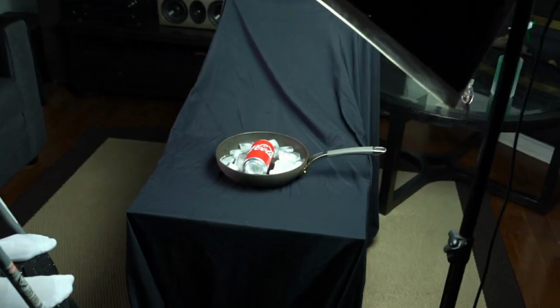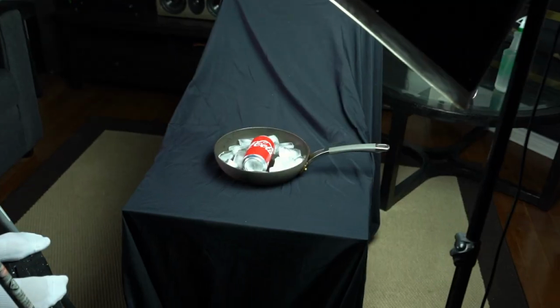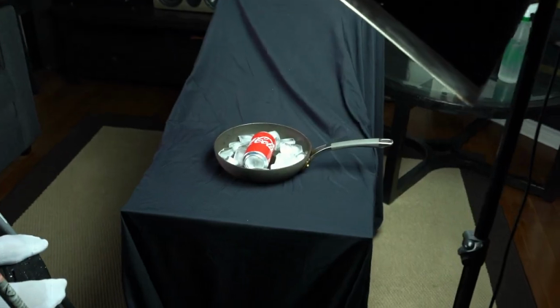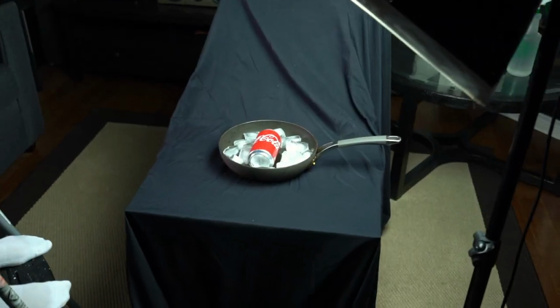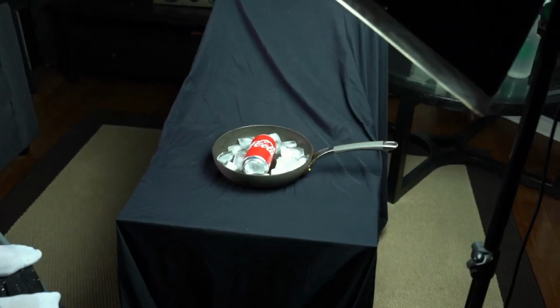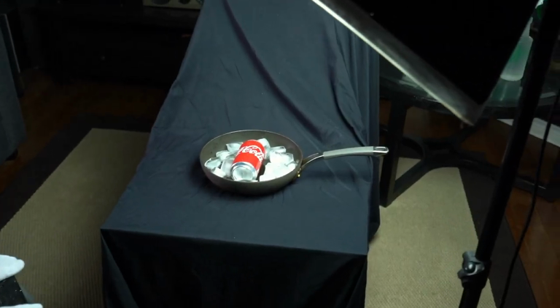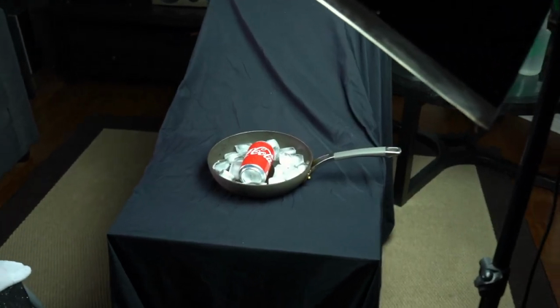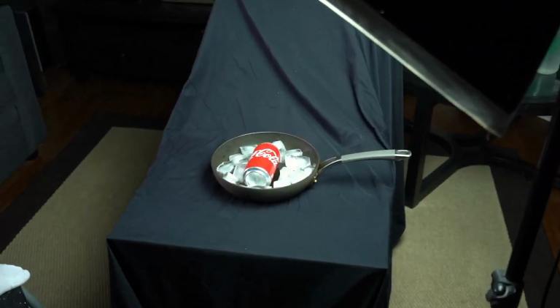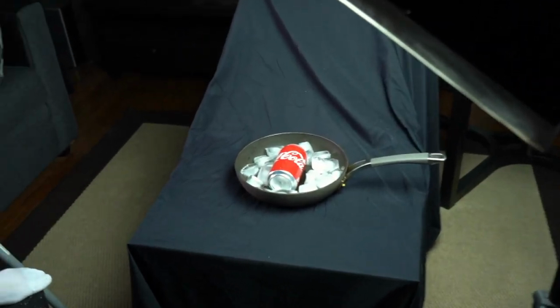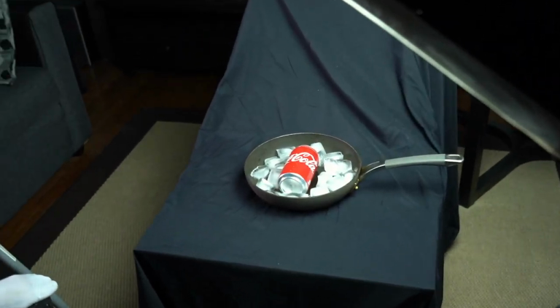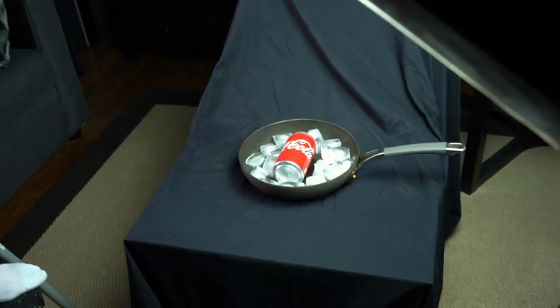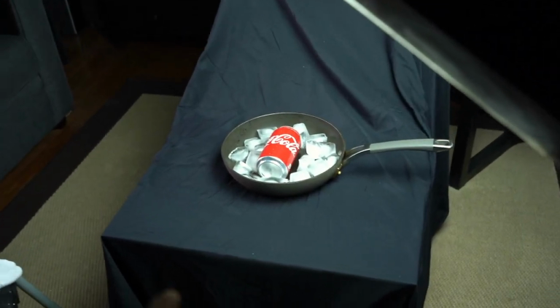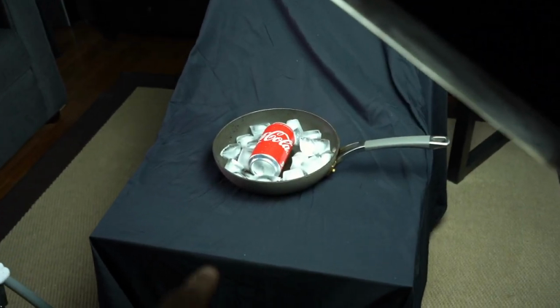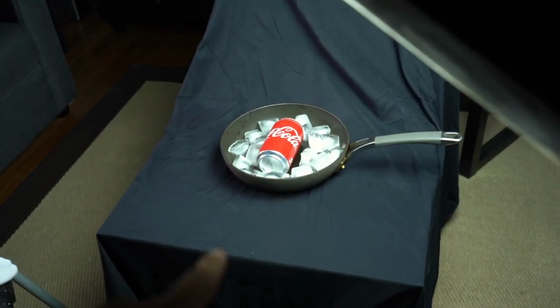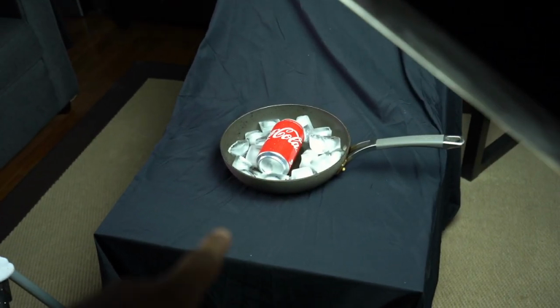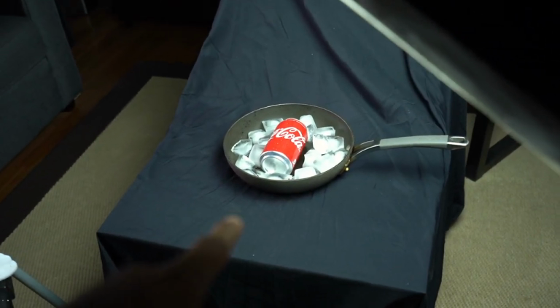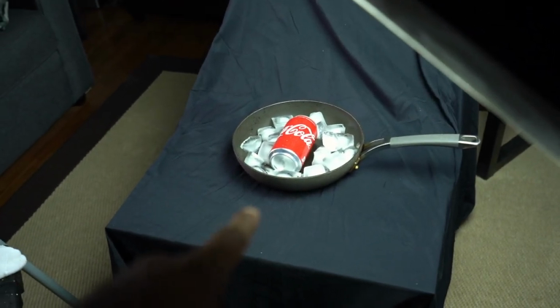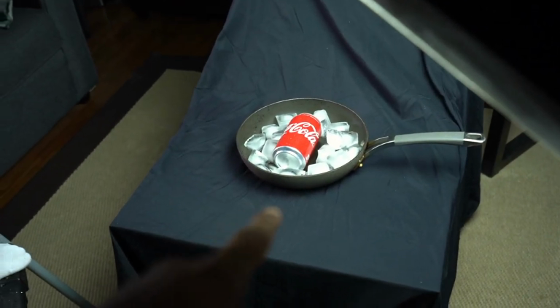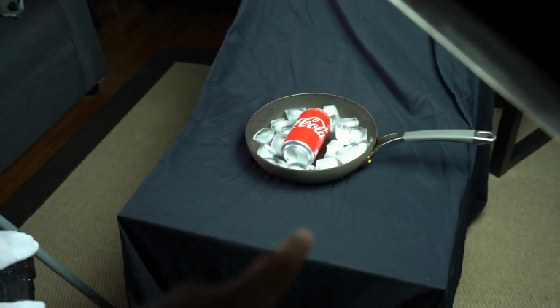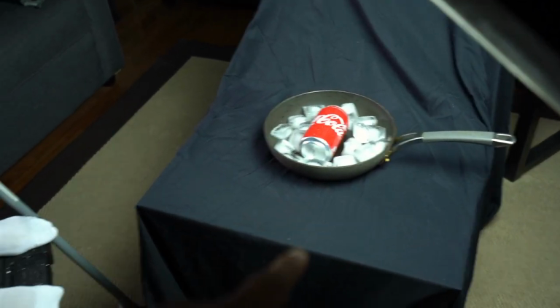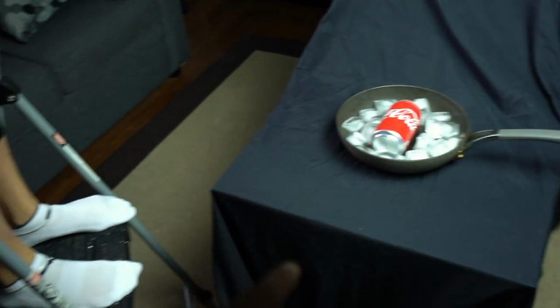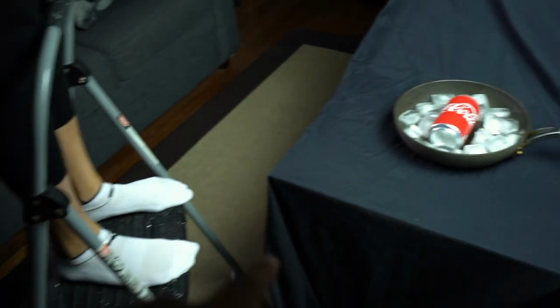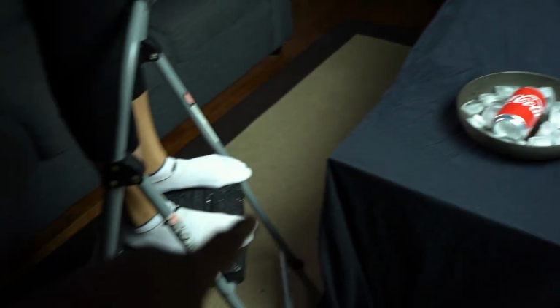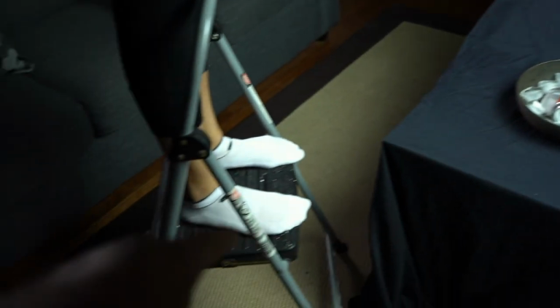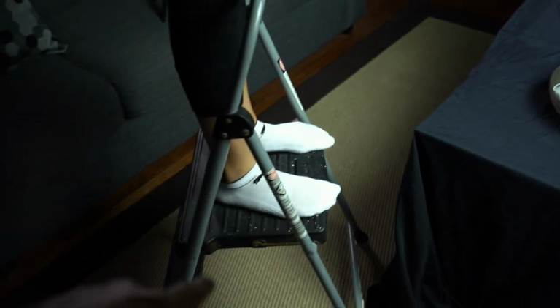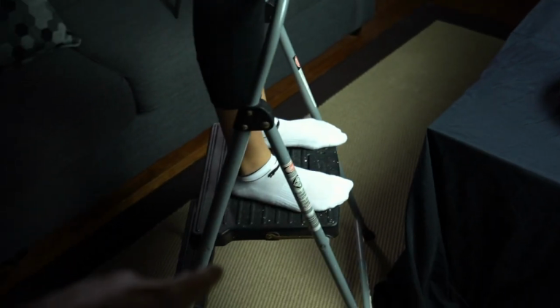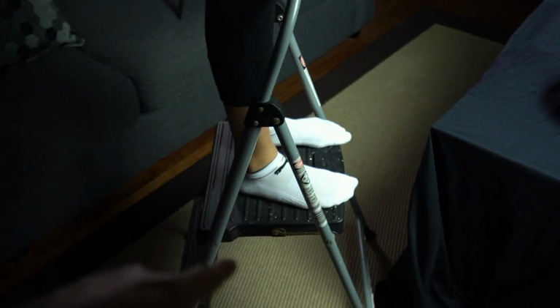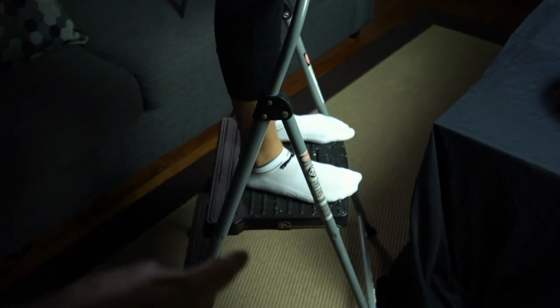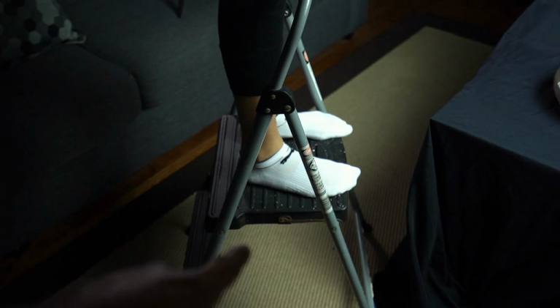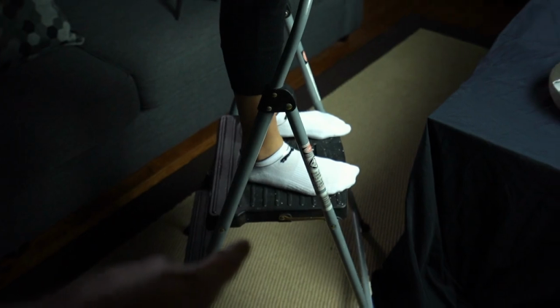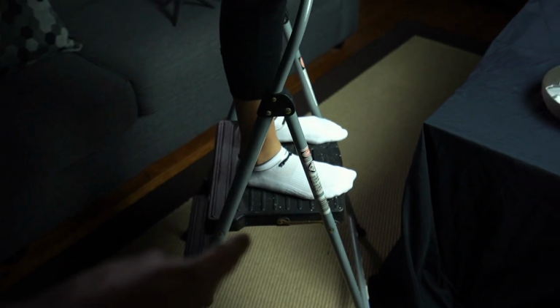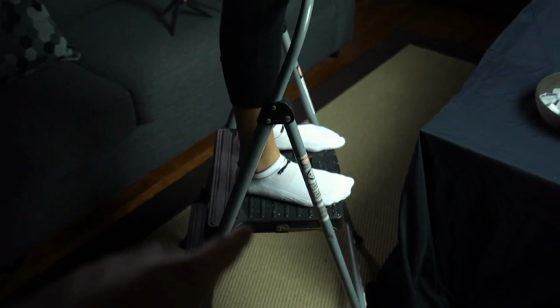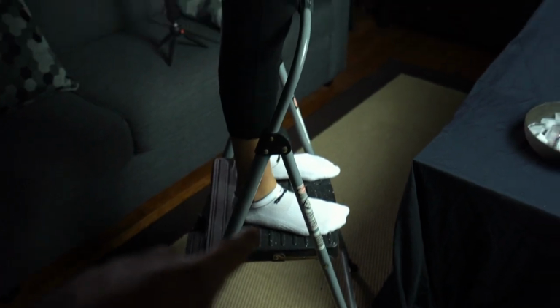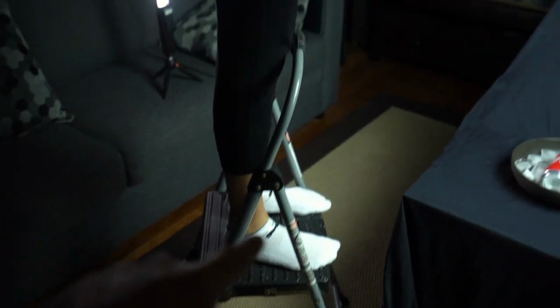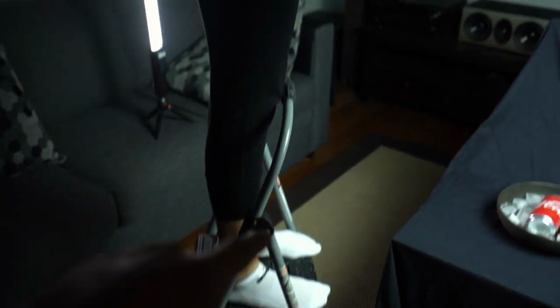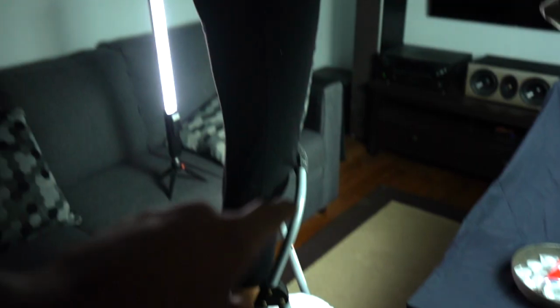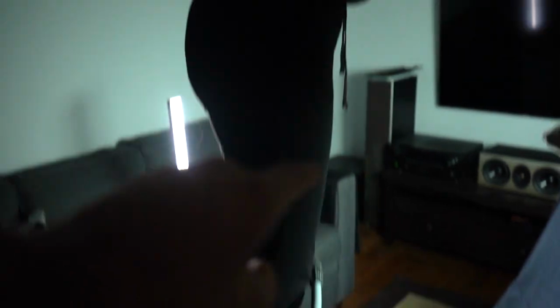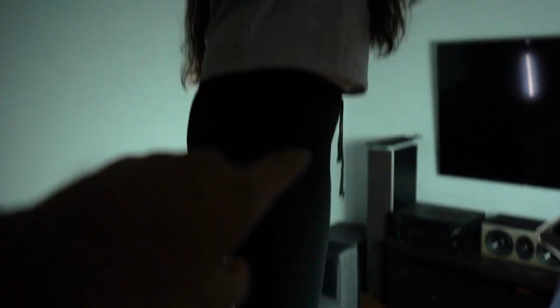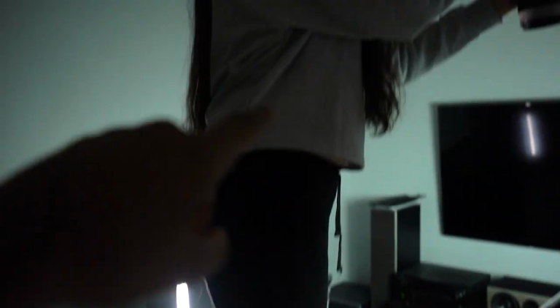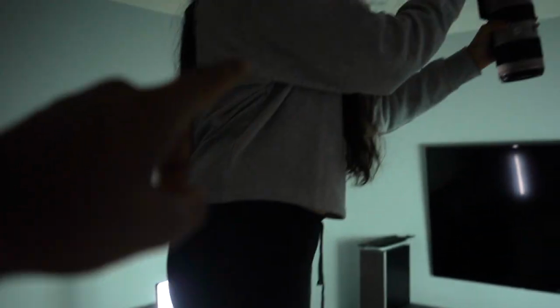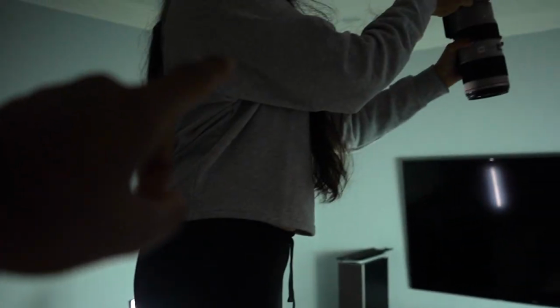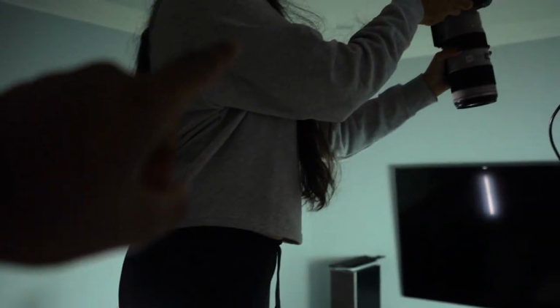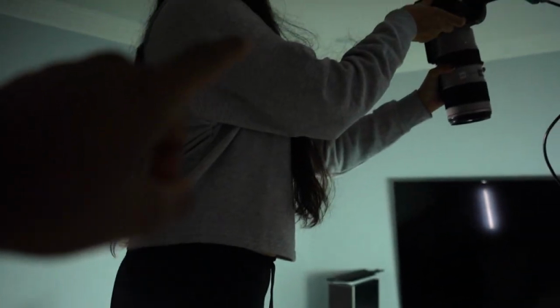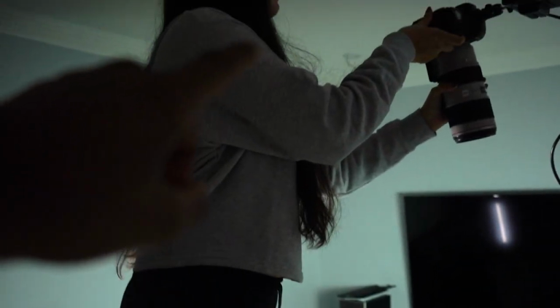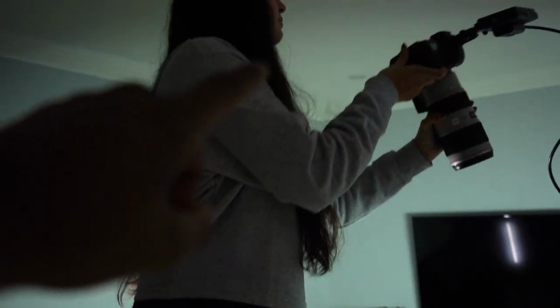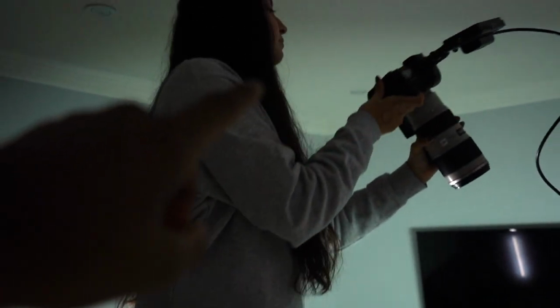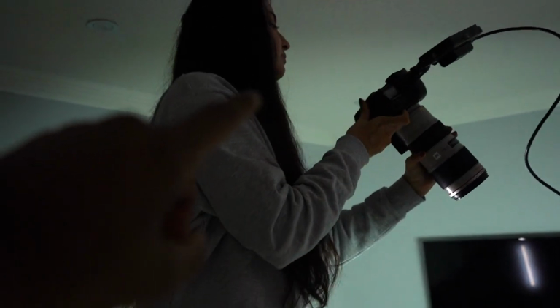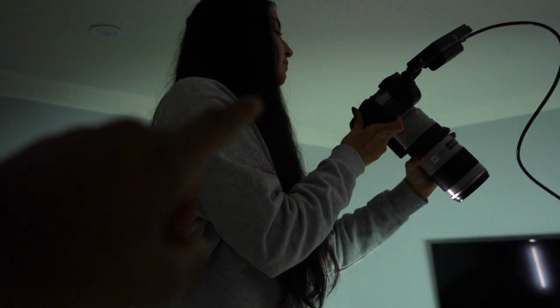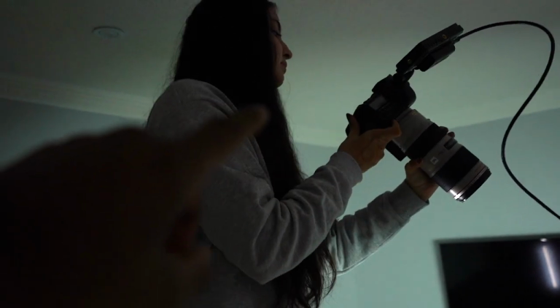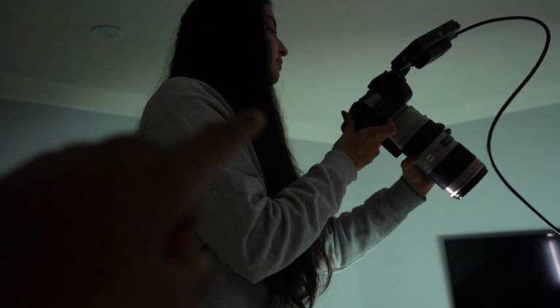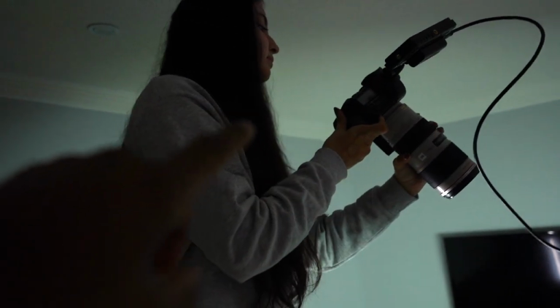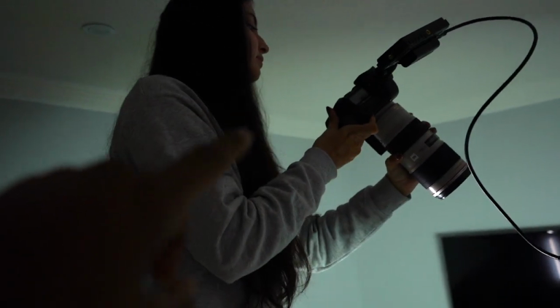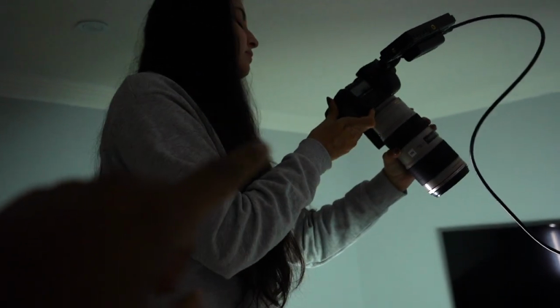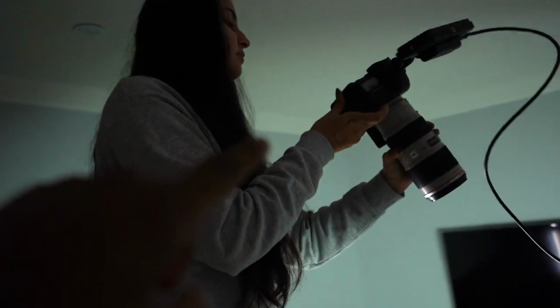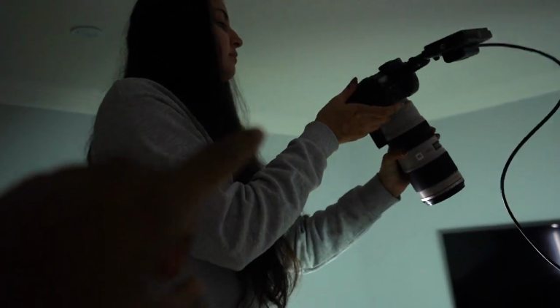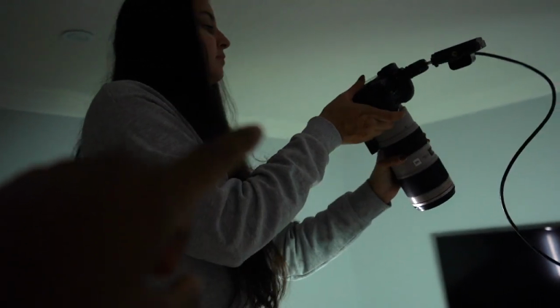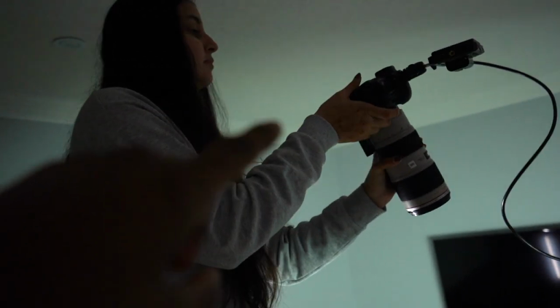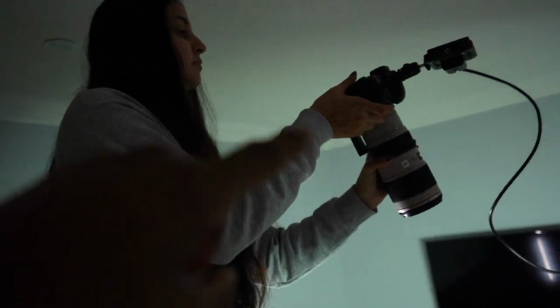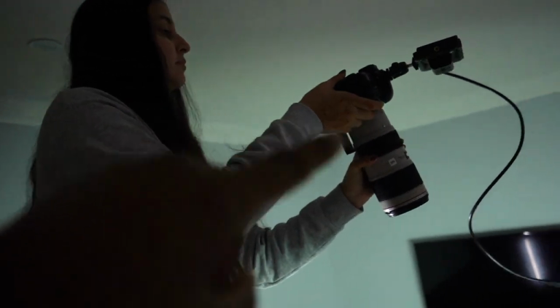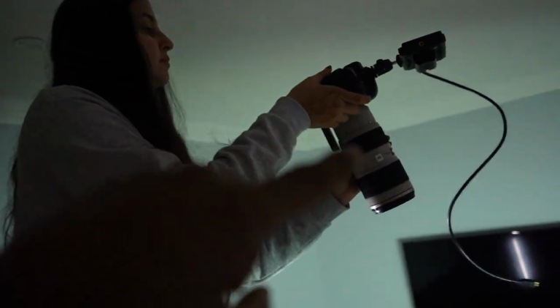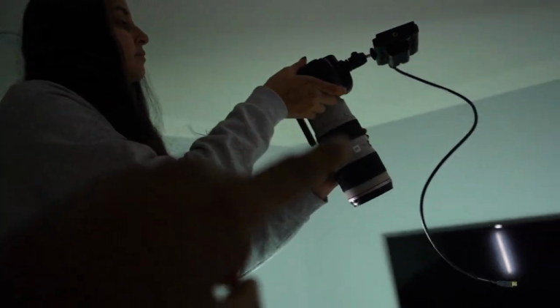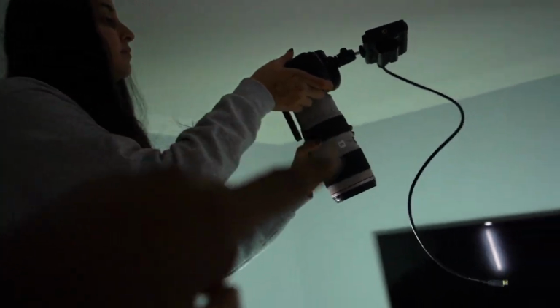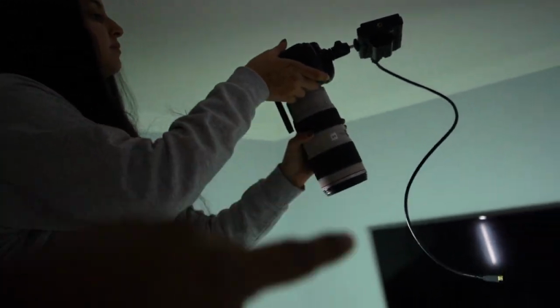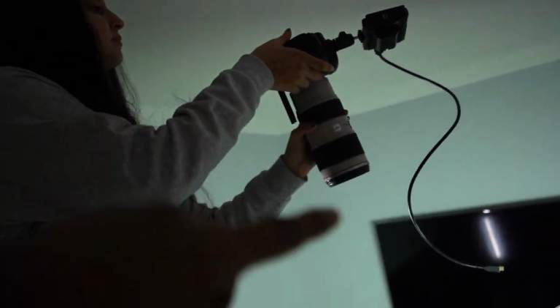To get that picture we had to get a stool, so now we're standing on the stool and taking the pictures from overhead.